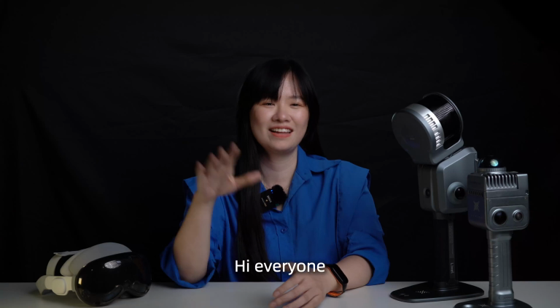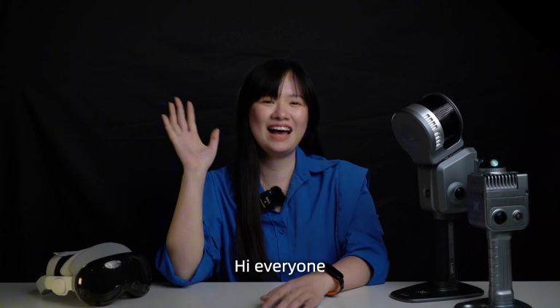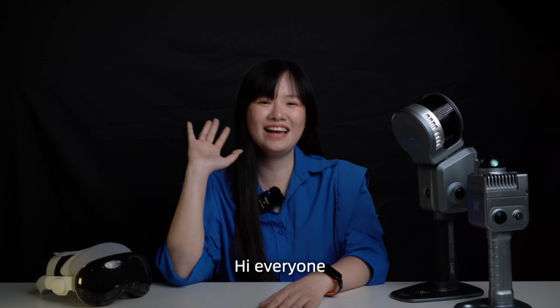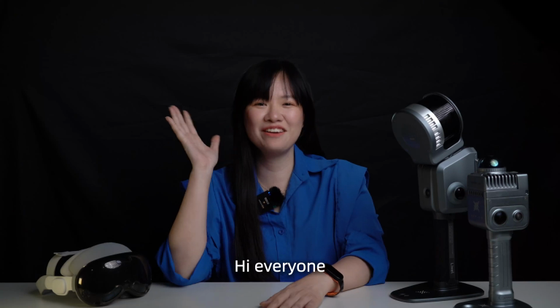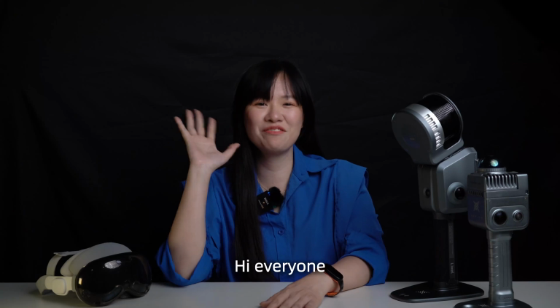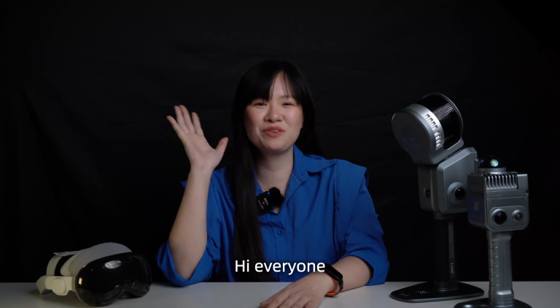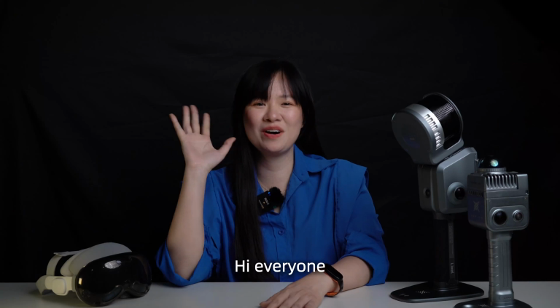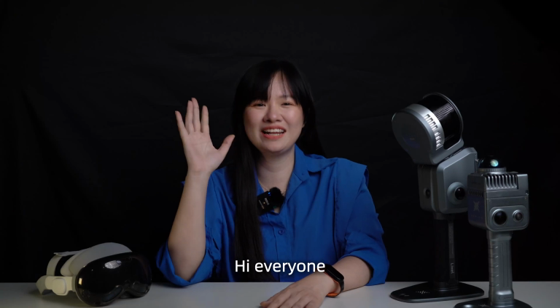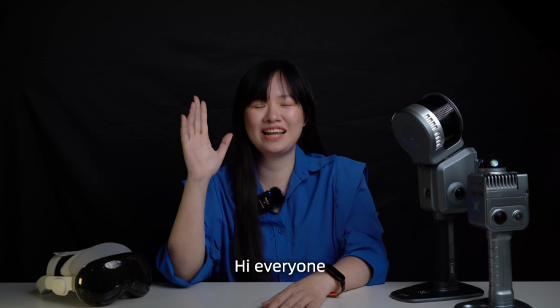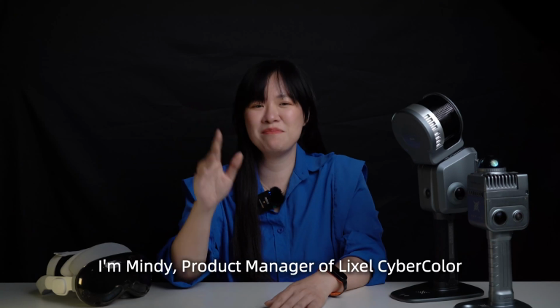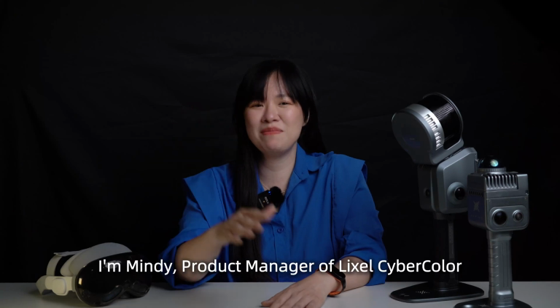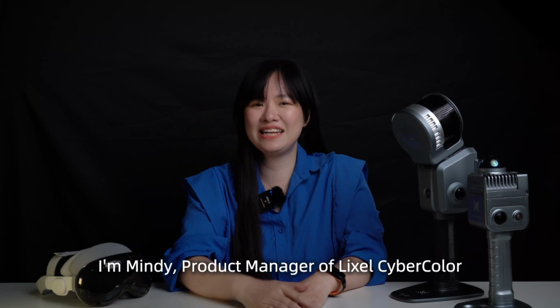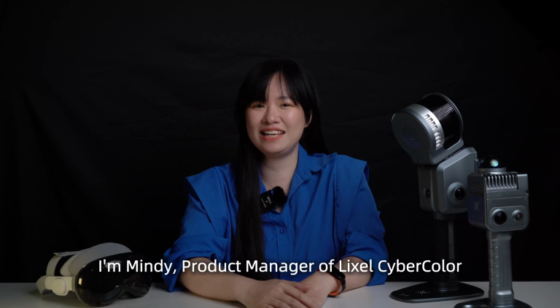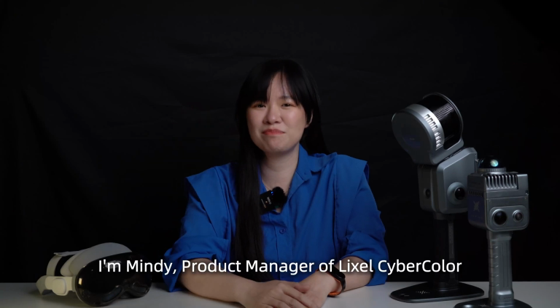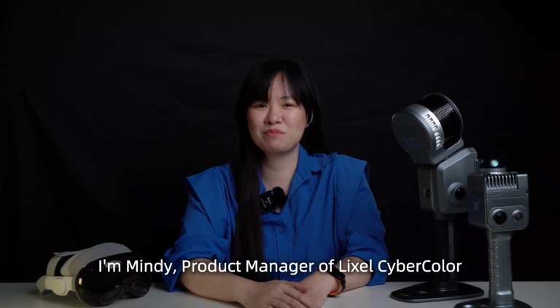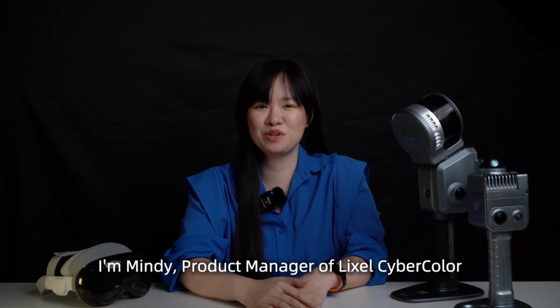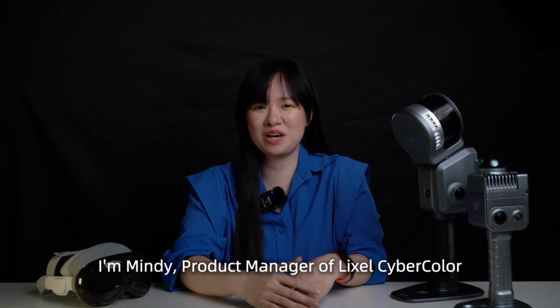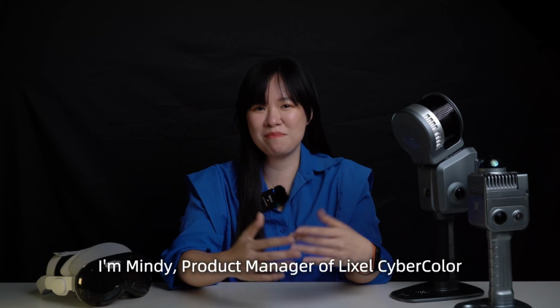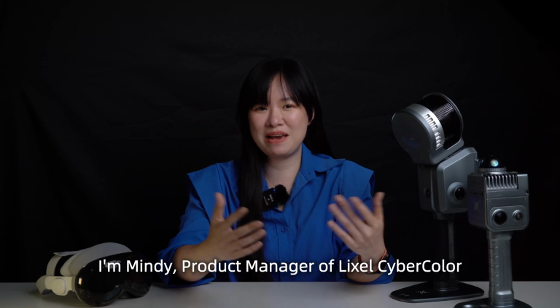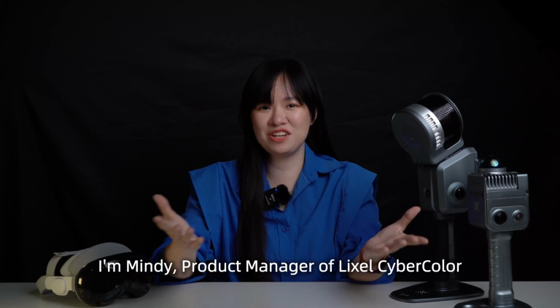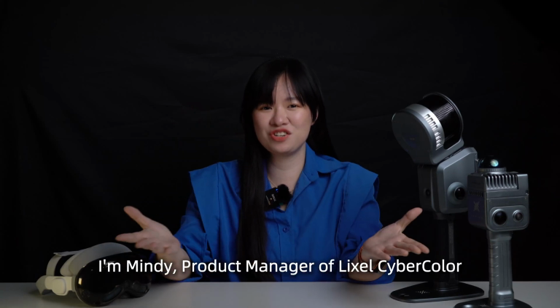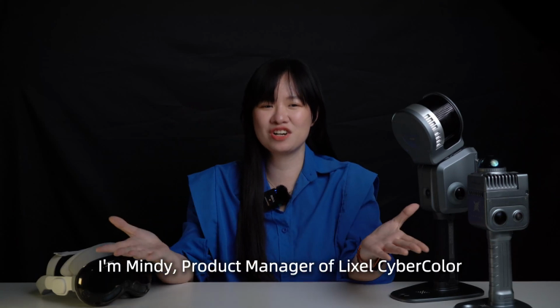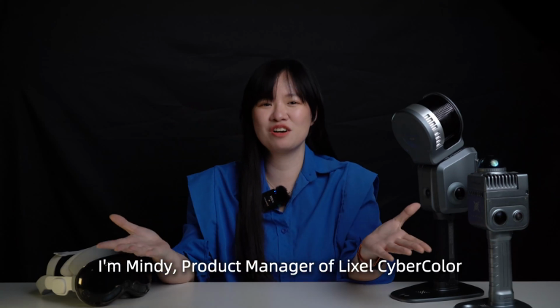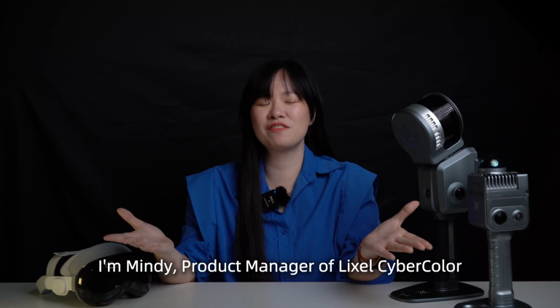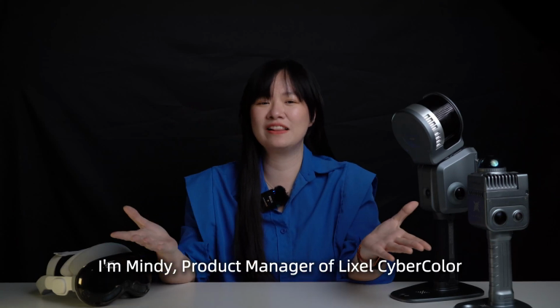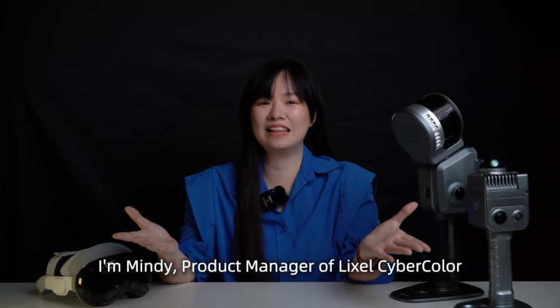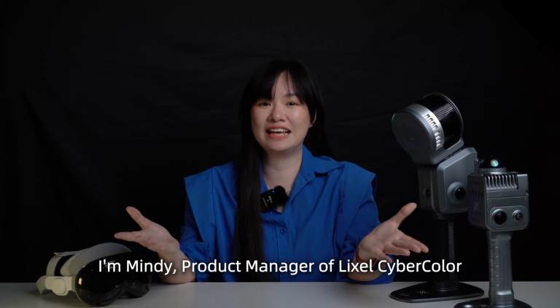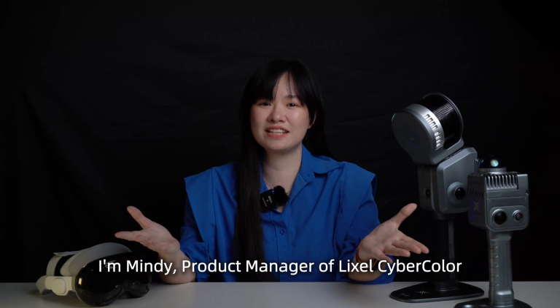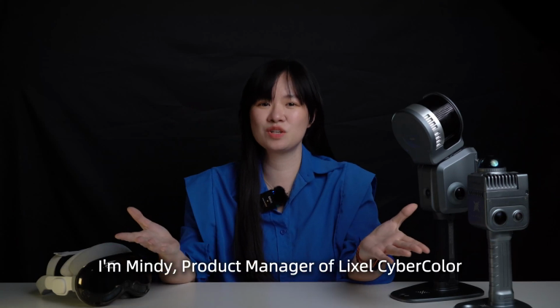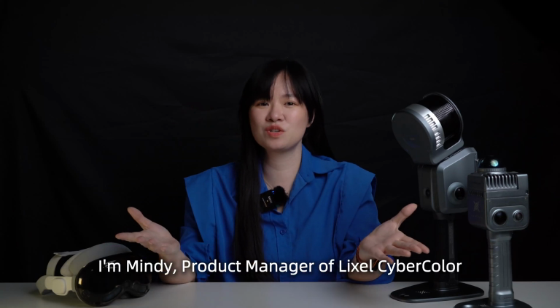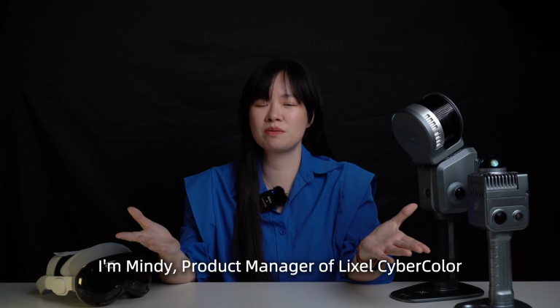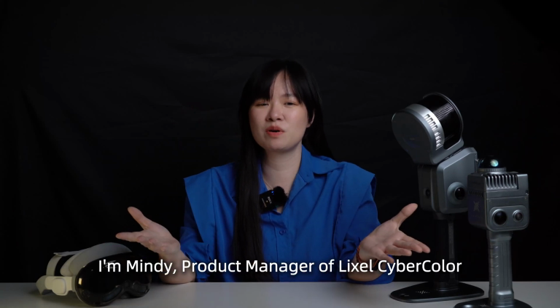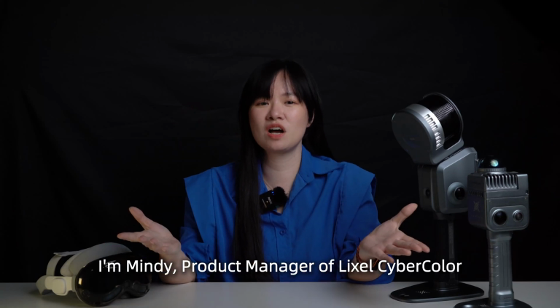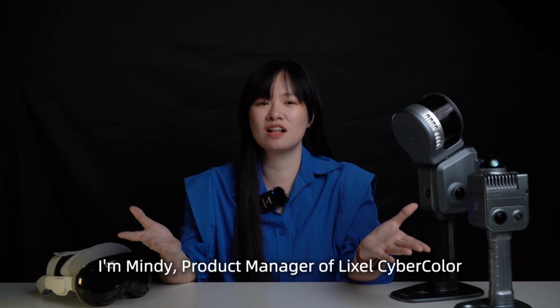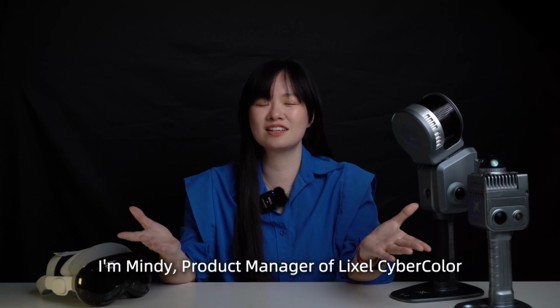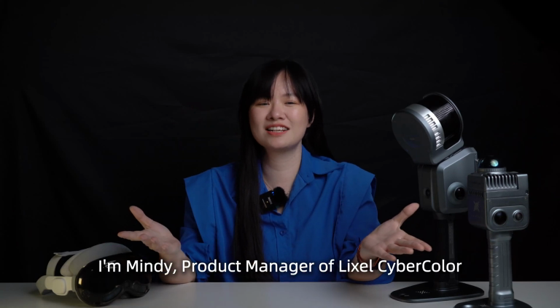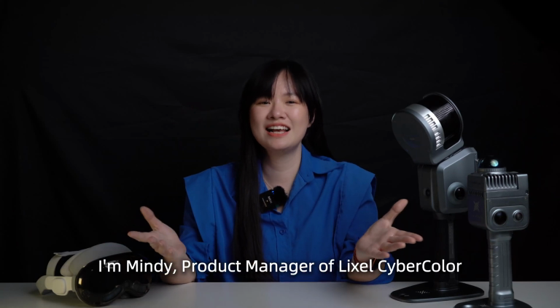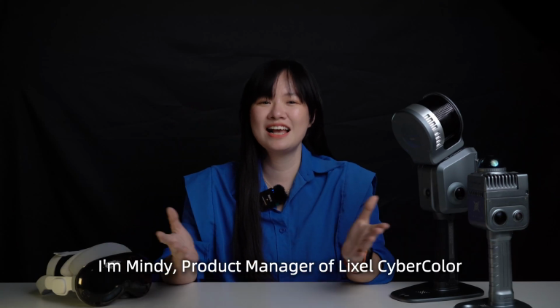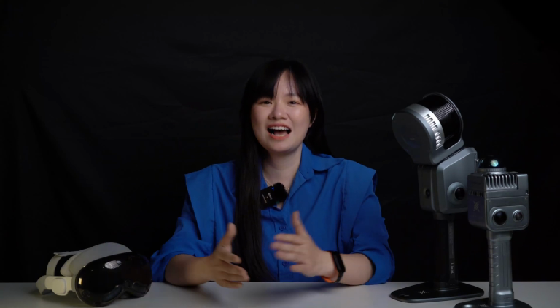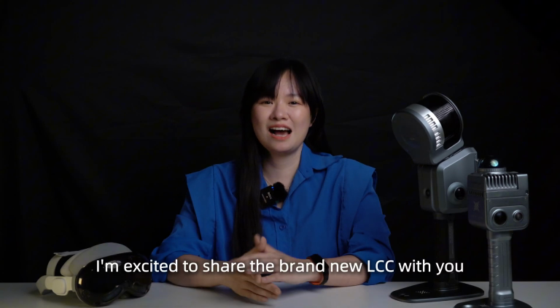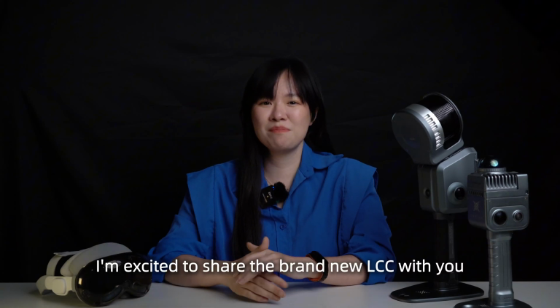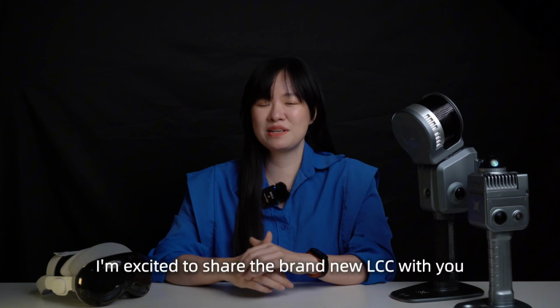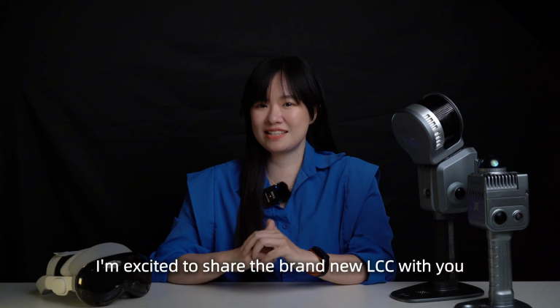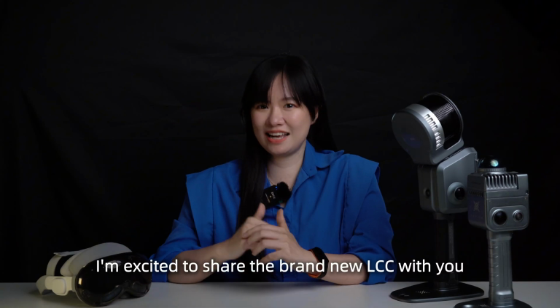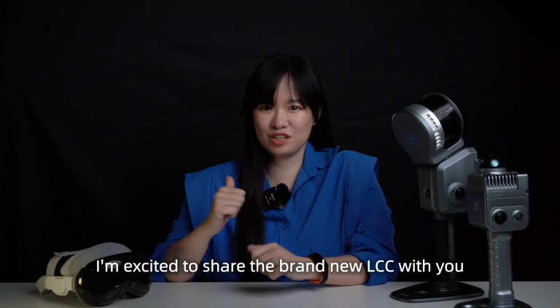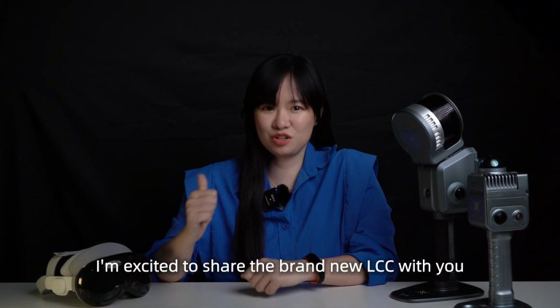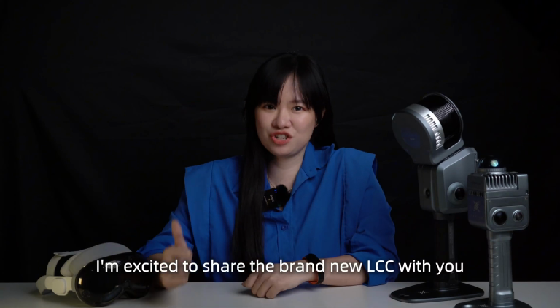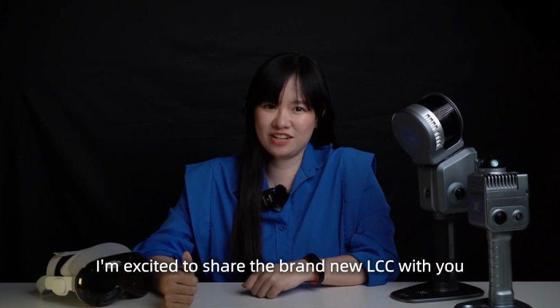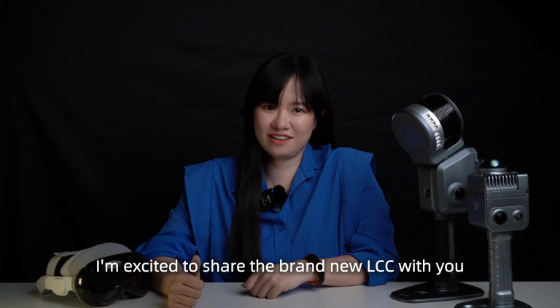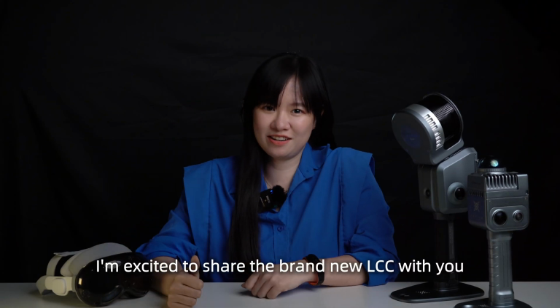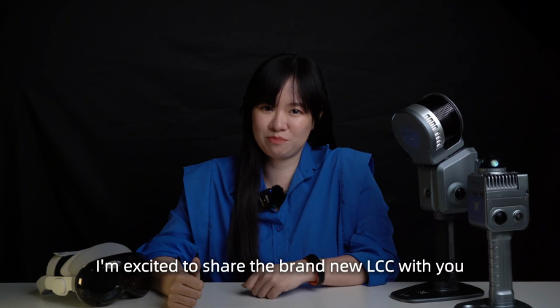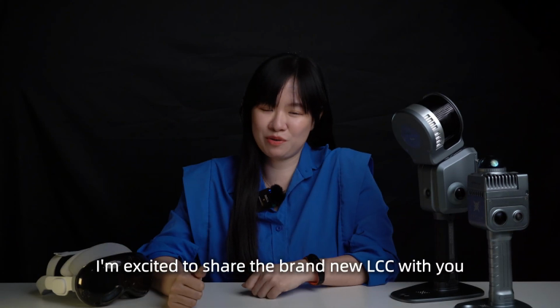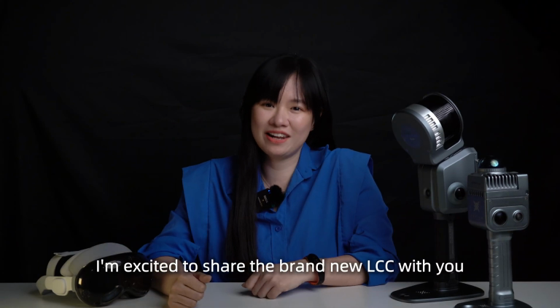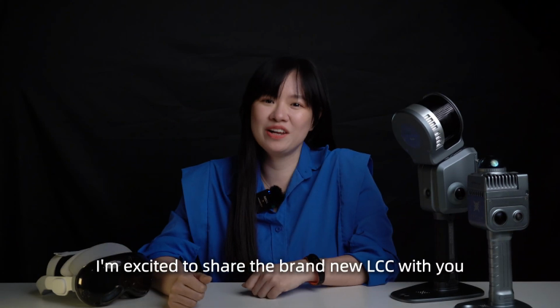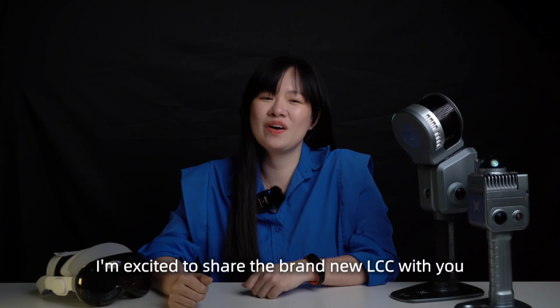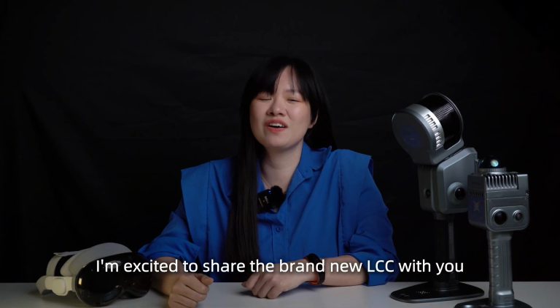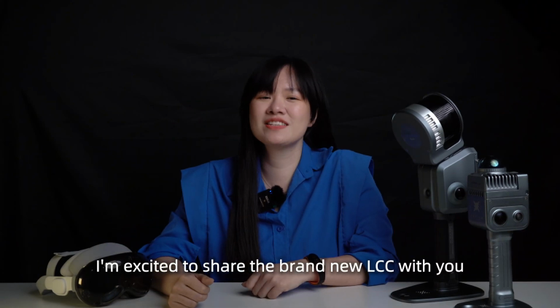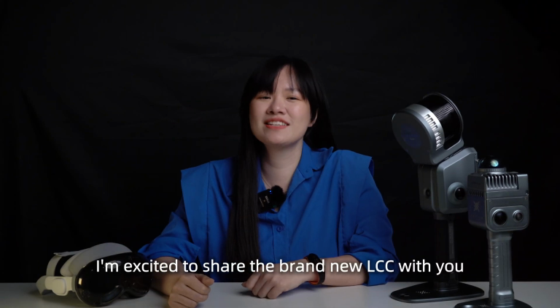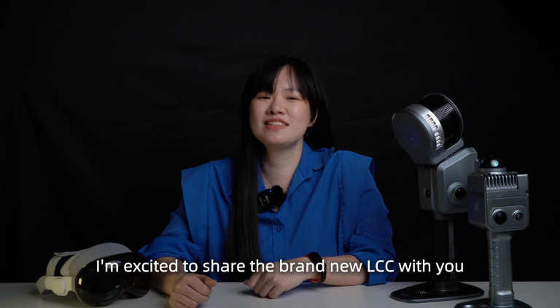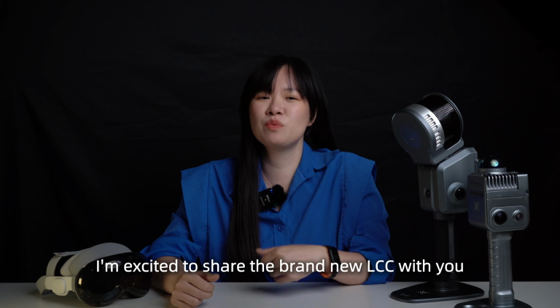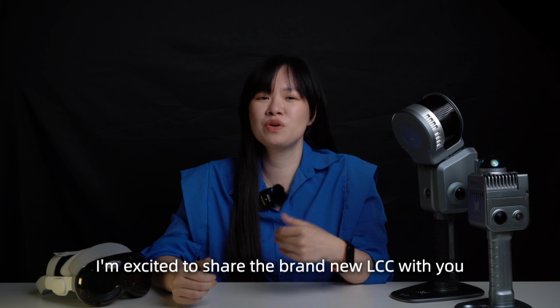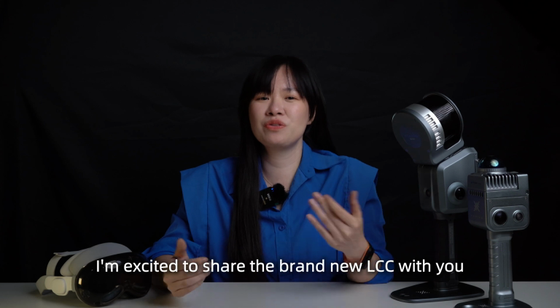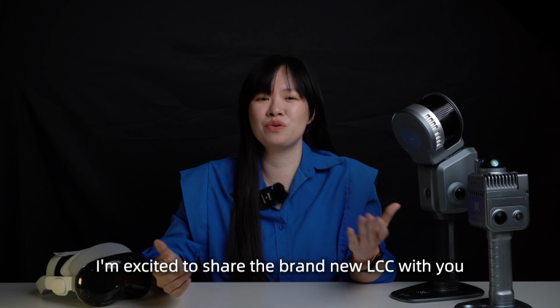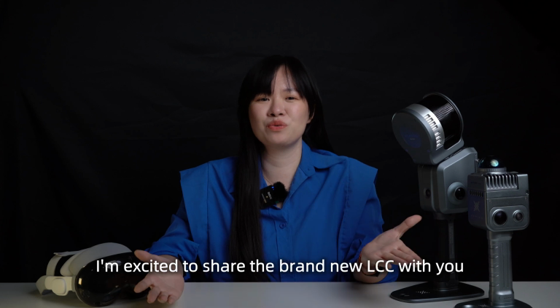Hi everyone, I'm Mindy, Product Manager of LikeSoCyberColor. I'm excited to share the brand new LCC with you.